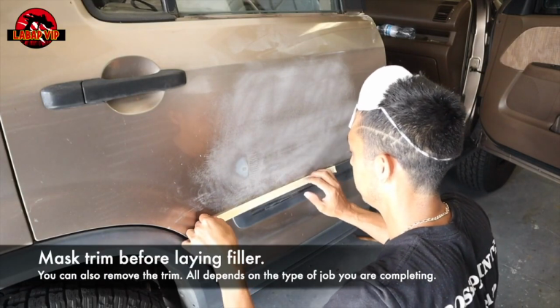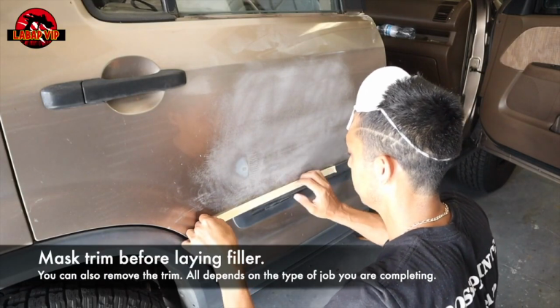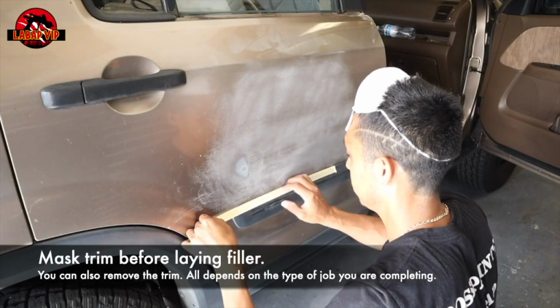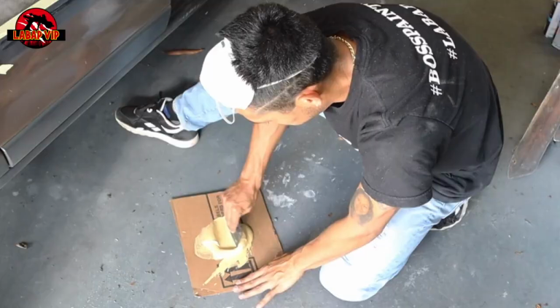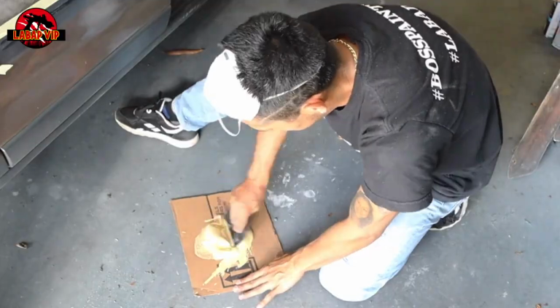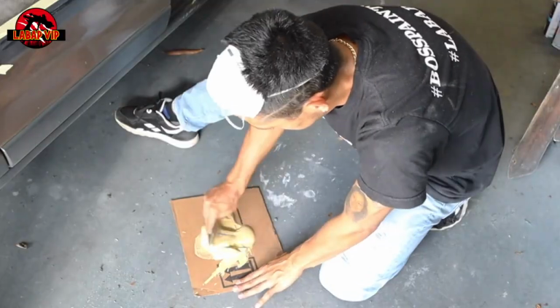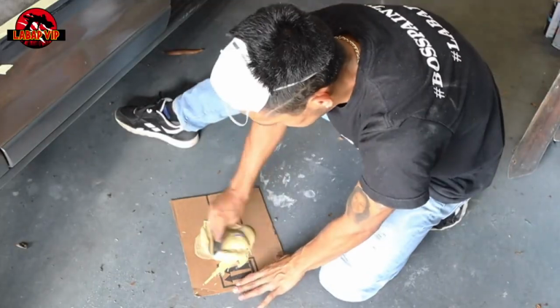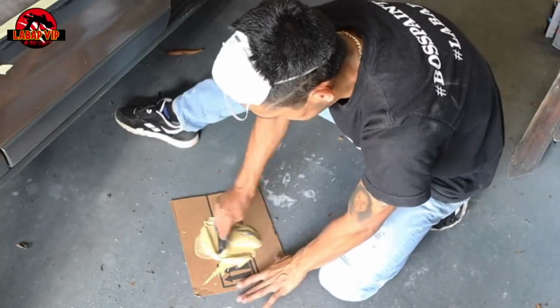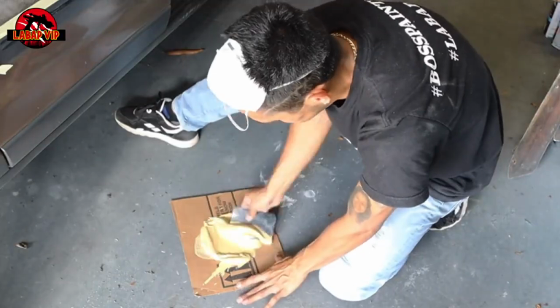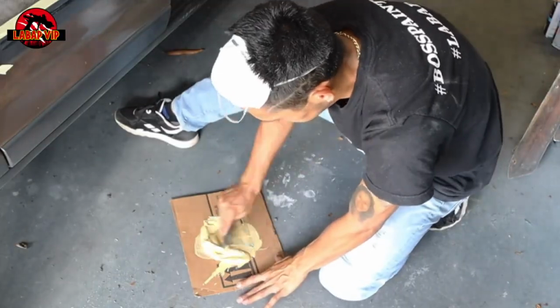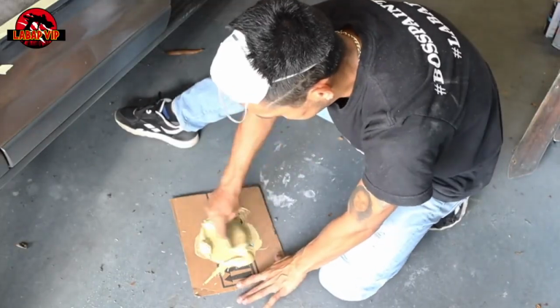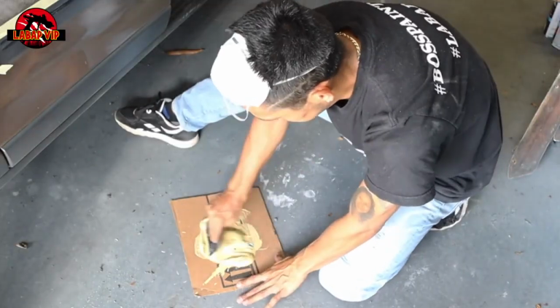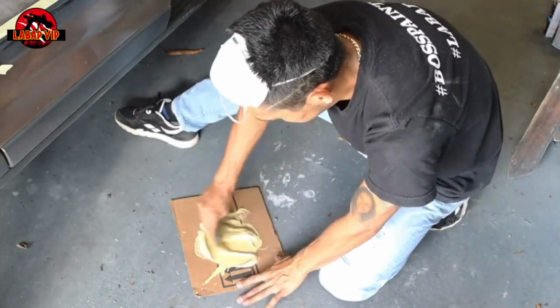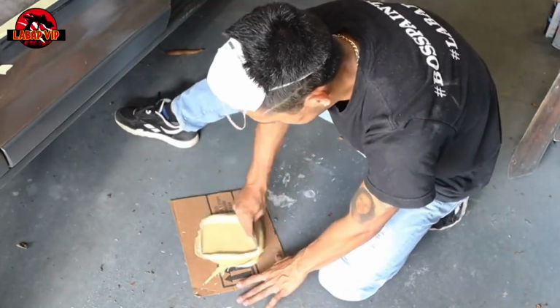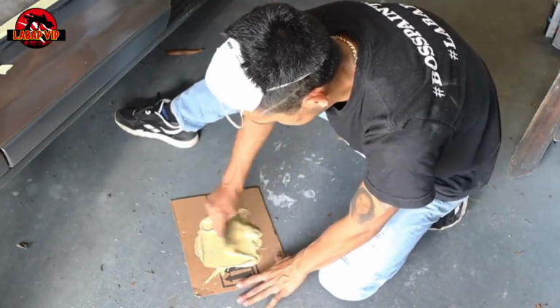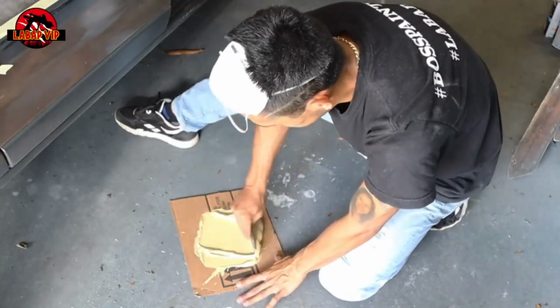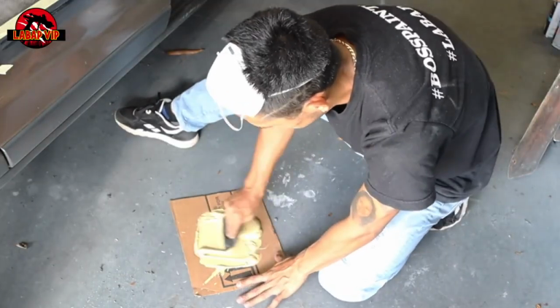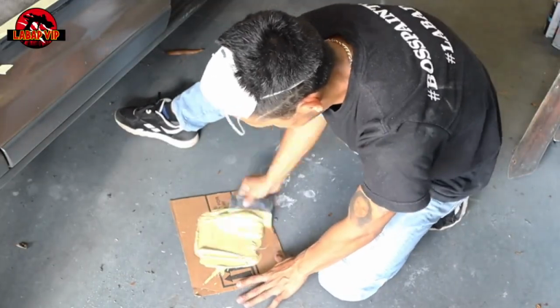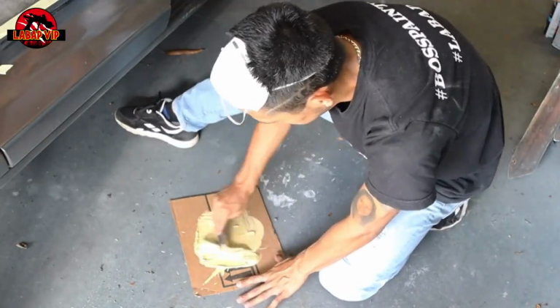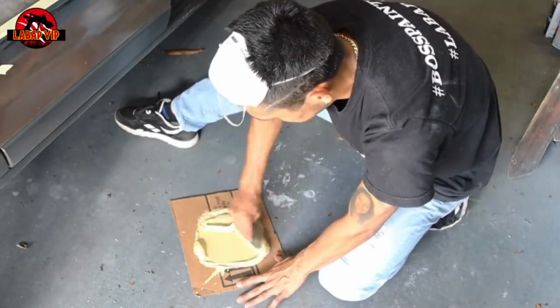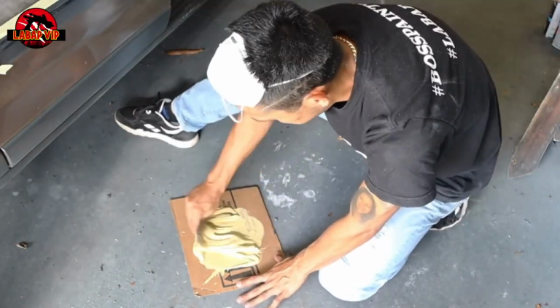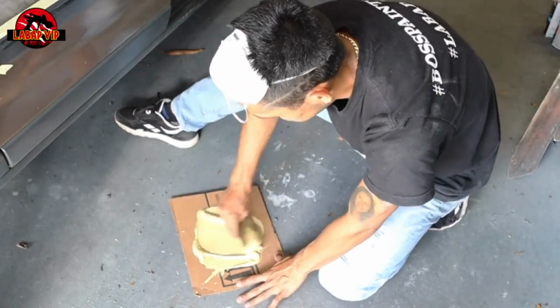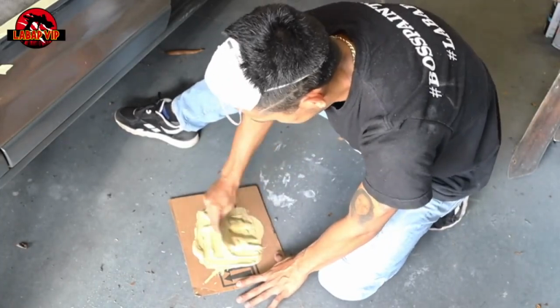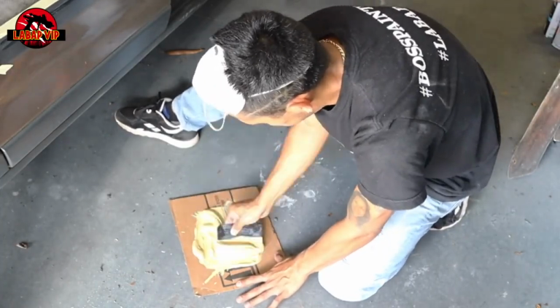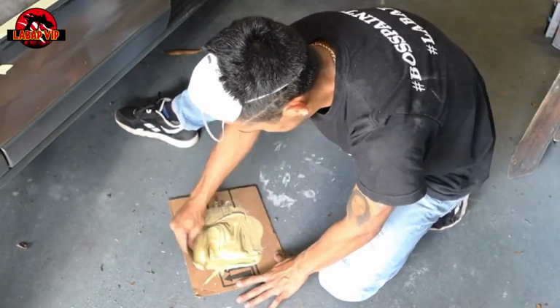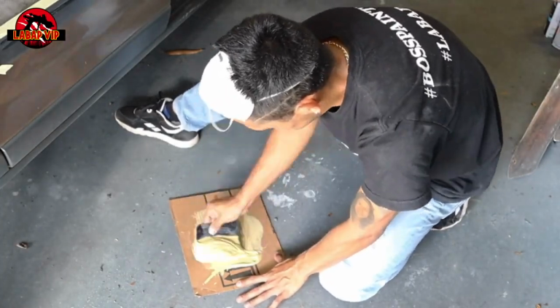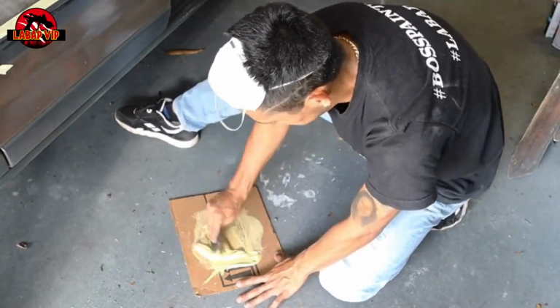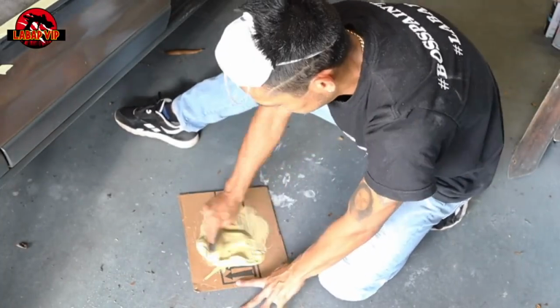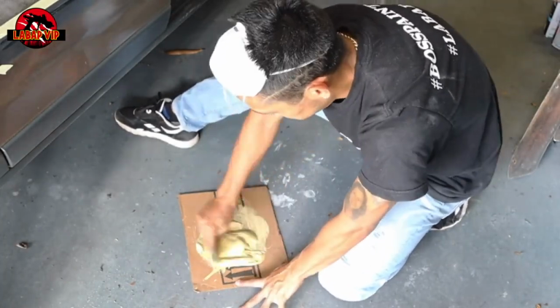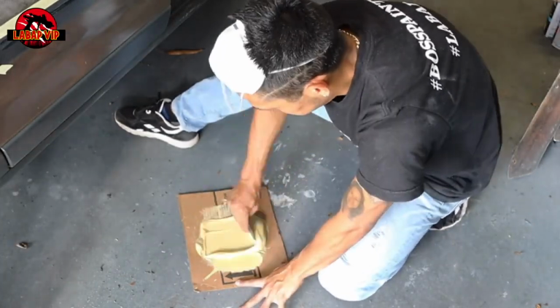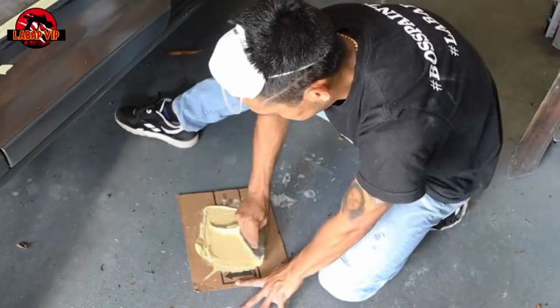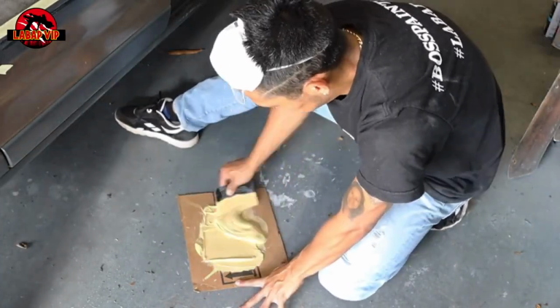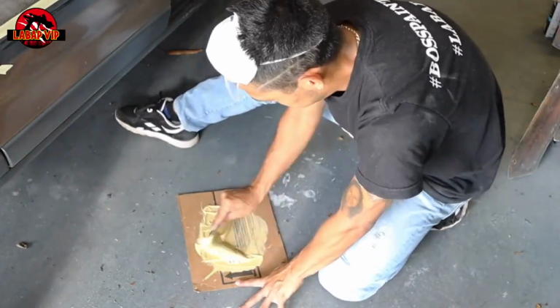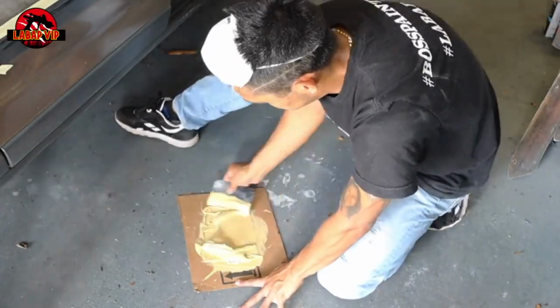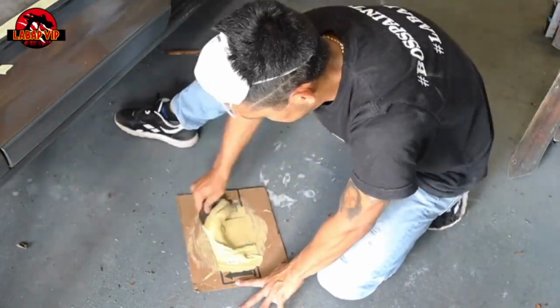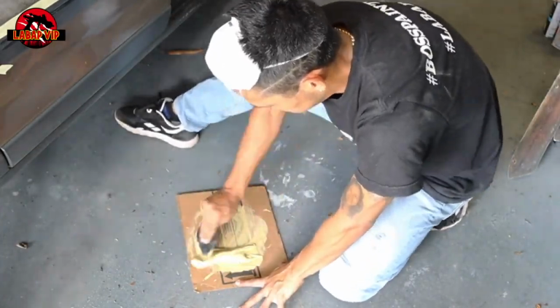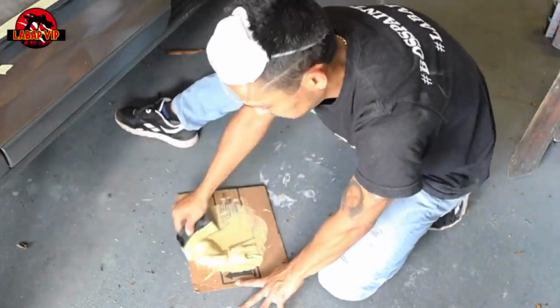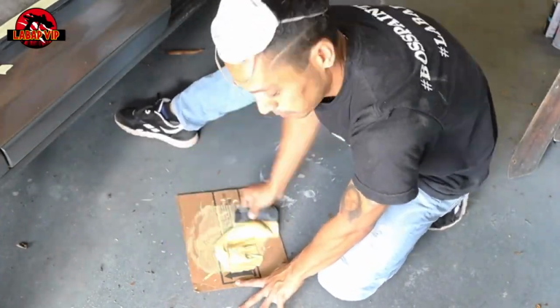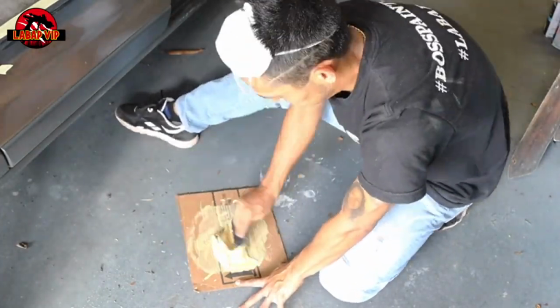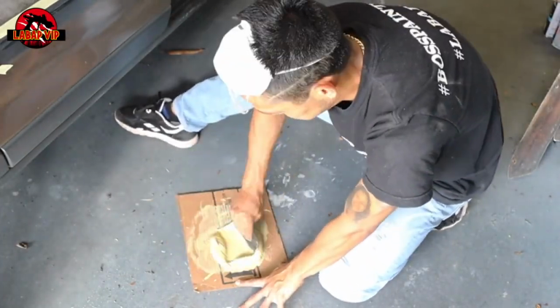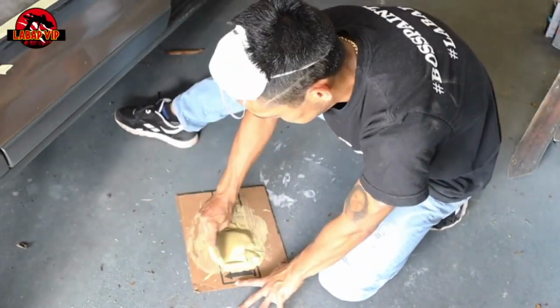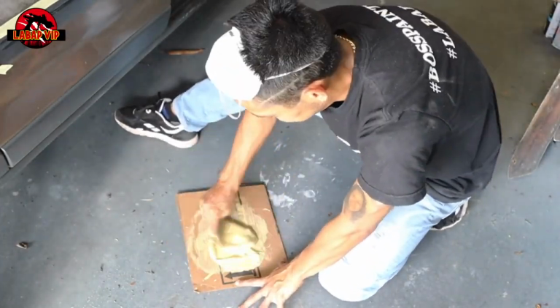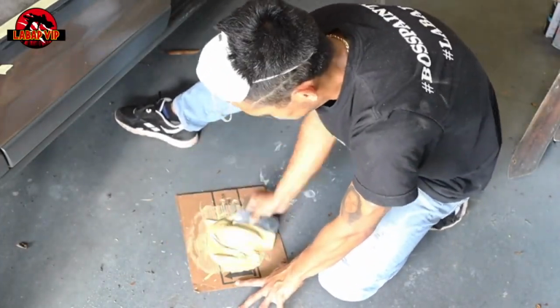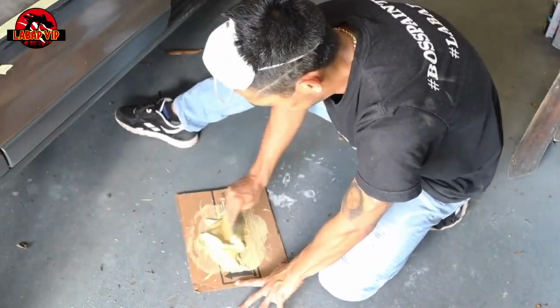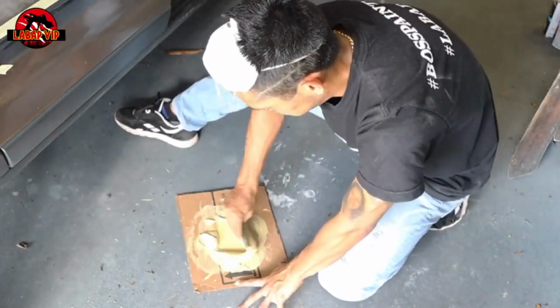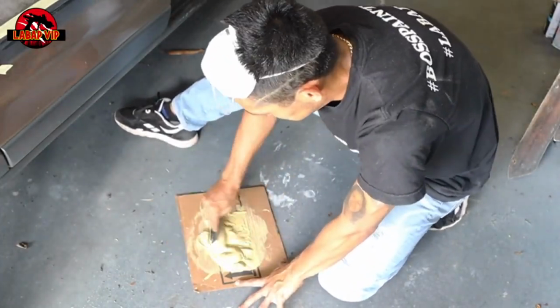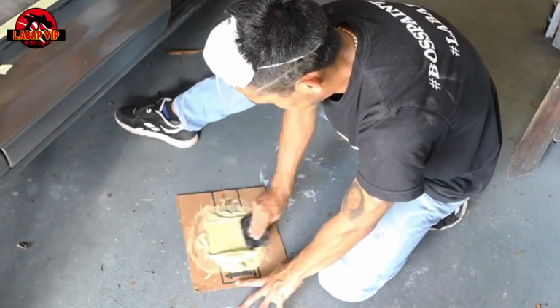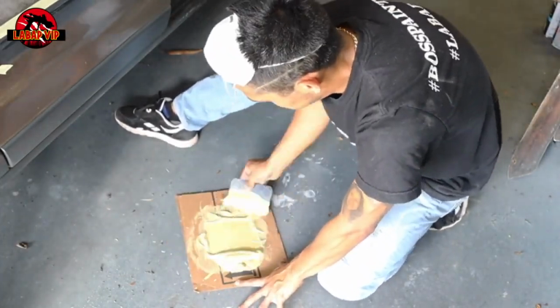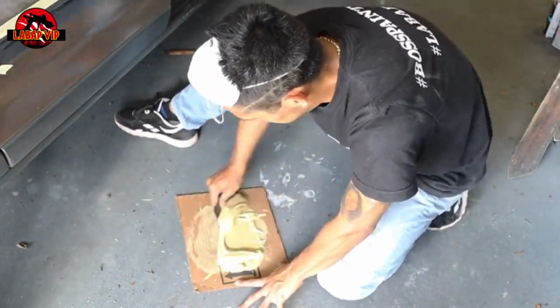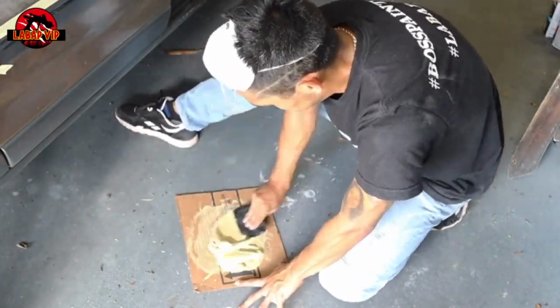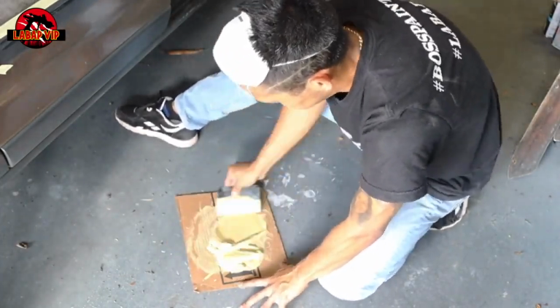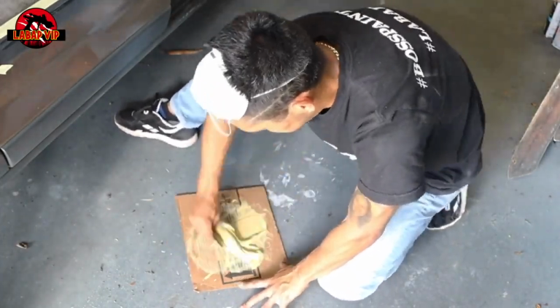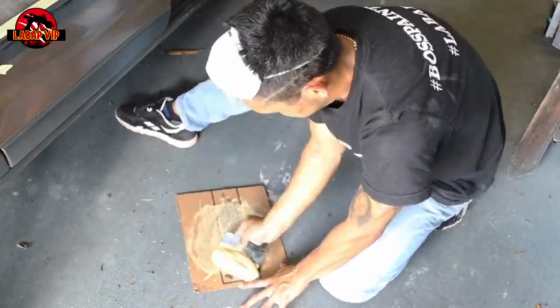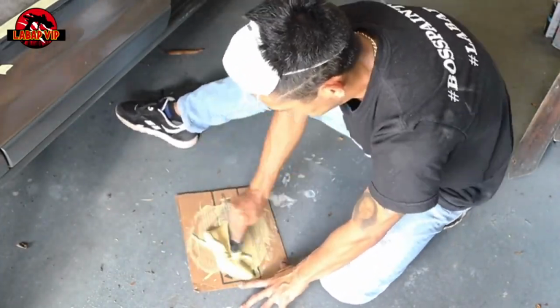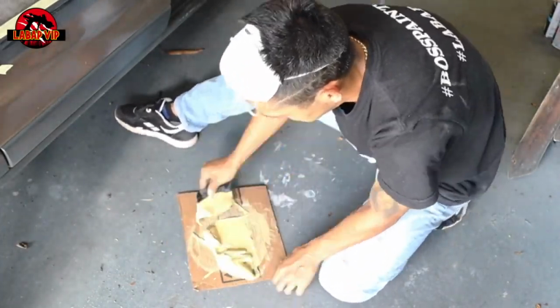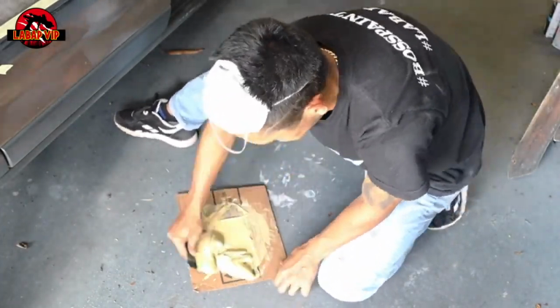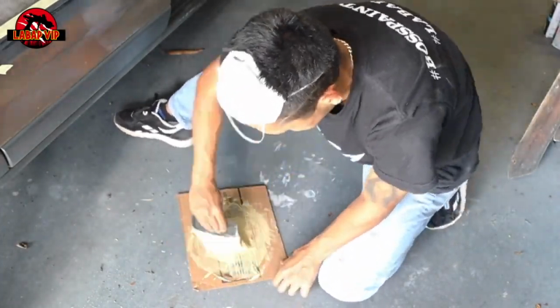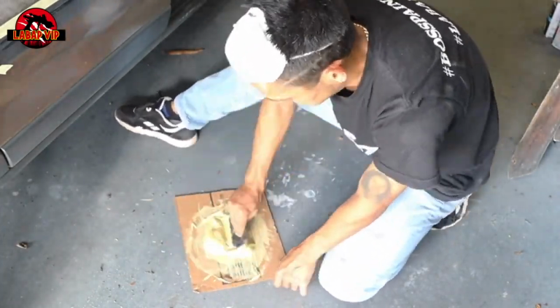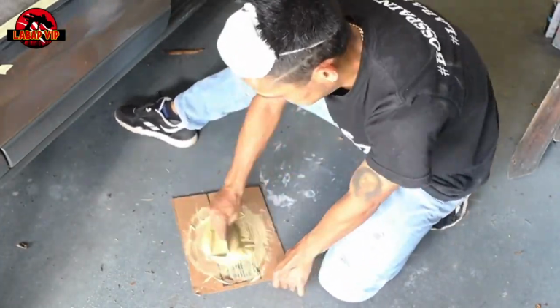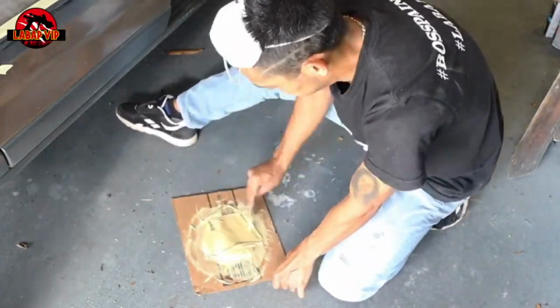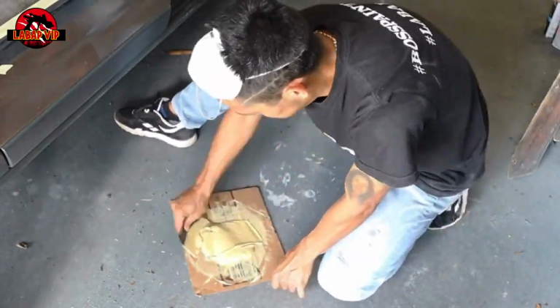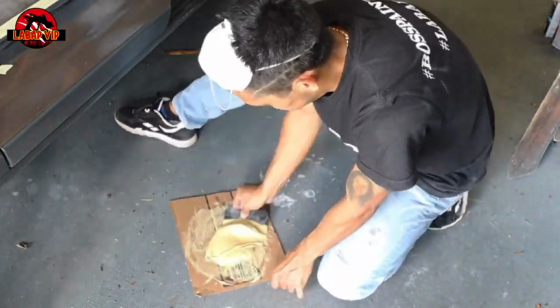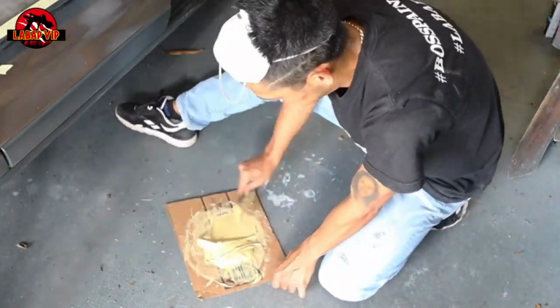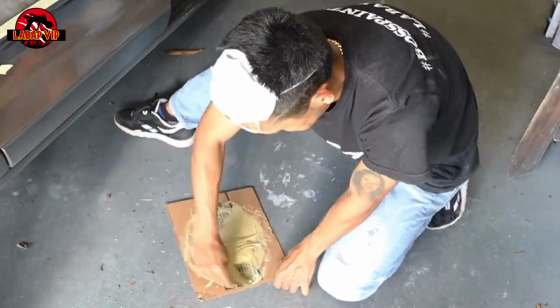When mixing body filler, you're going to usually put about eight to ten drops of hardener for every golf-ball size of body filler.